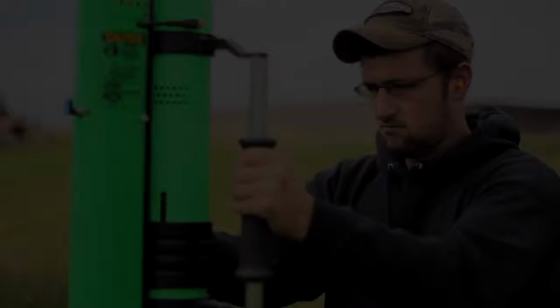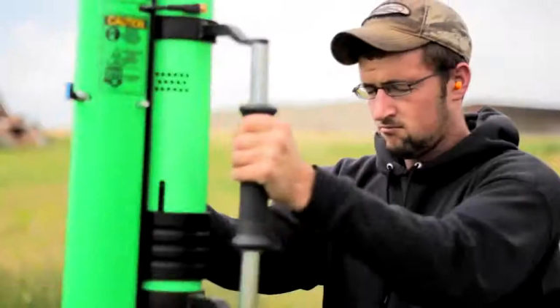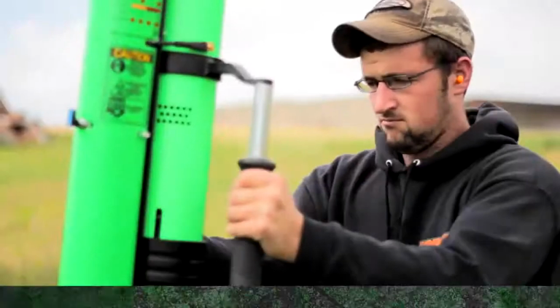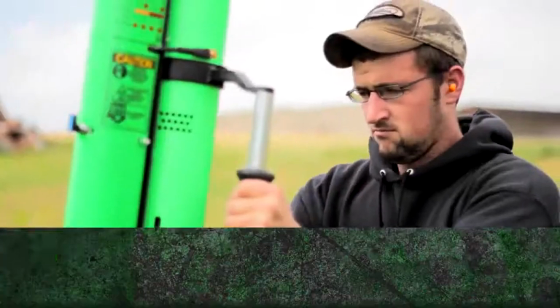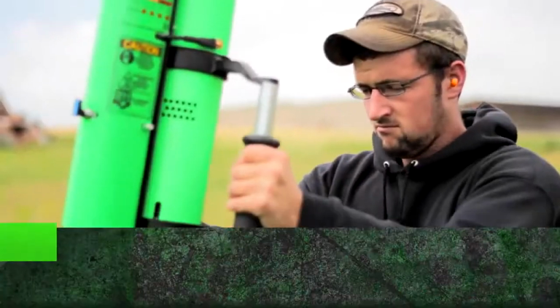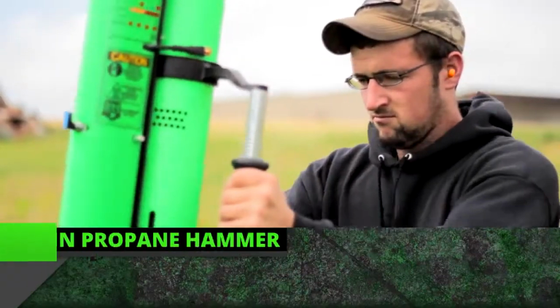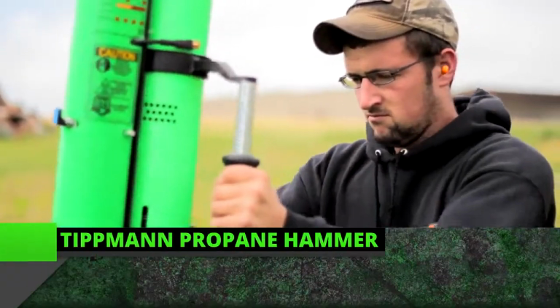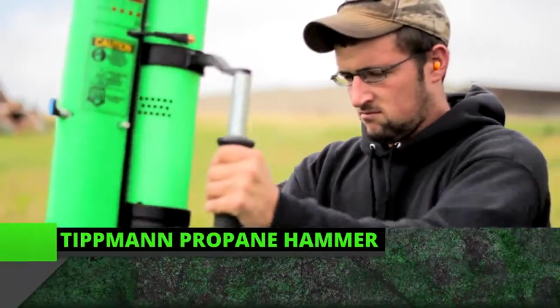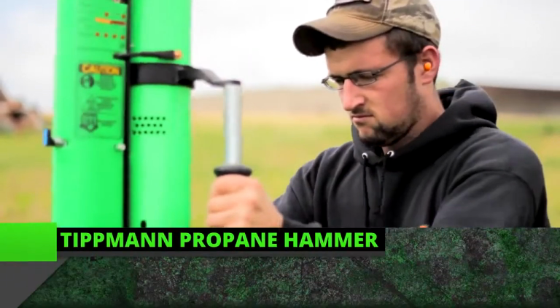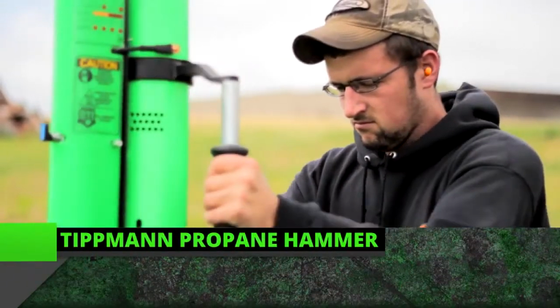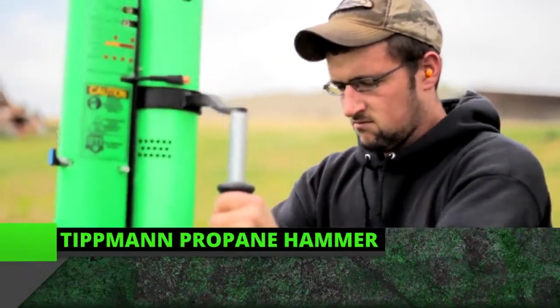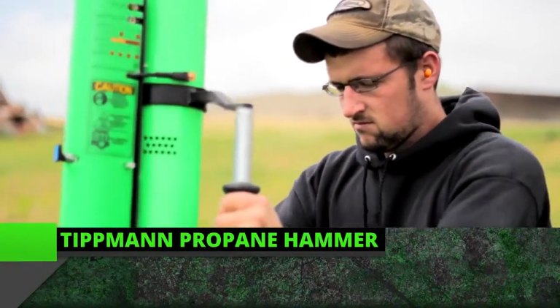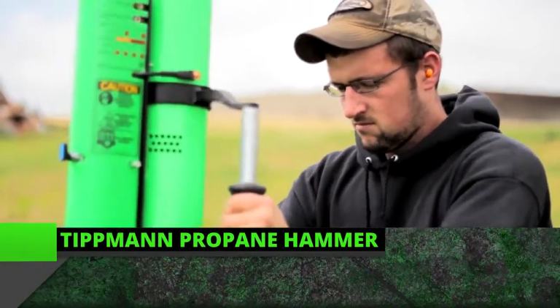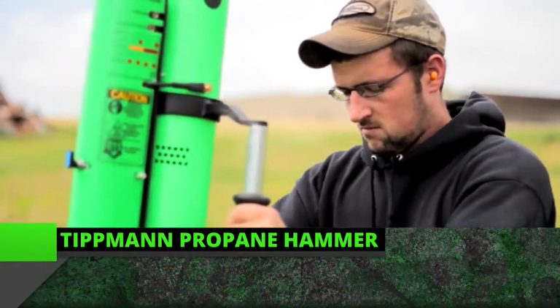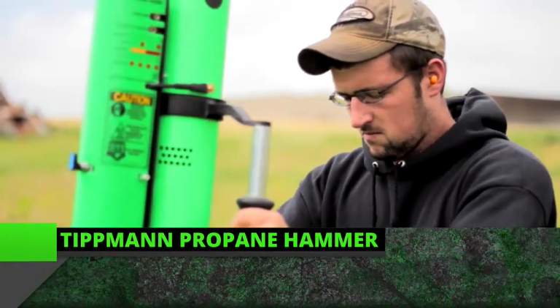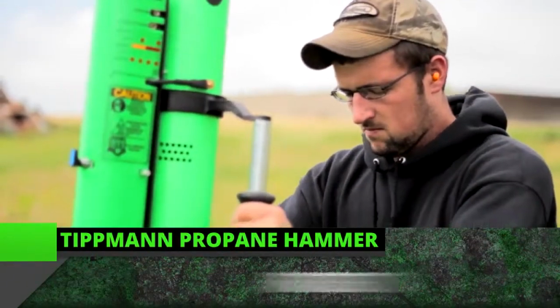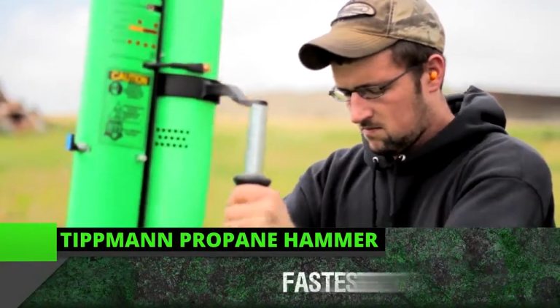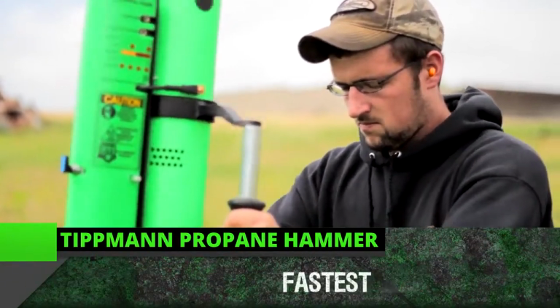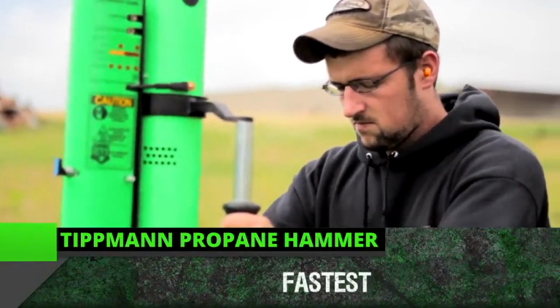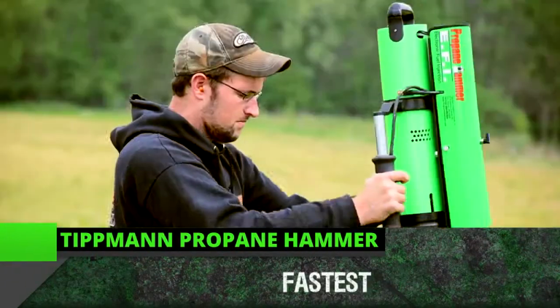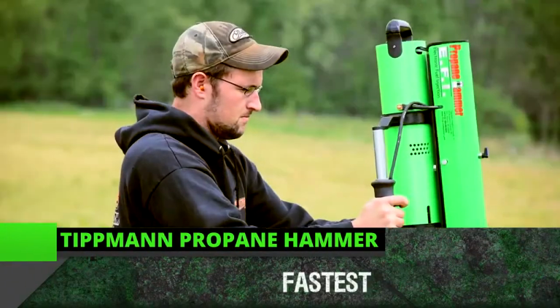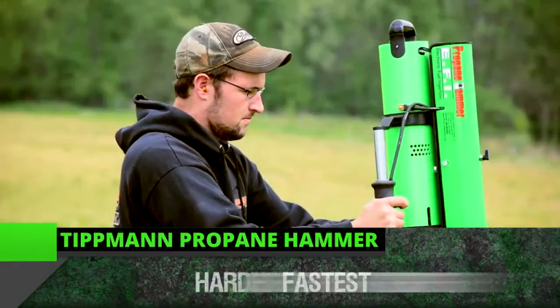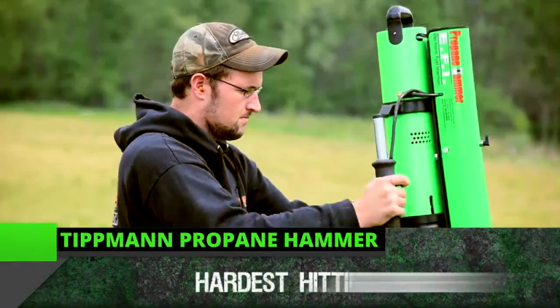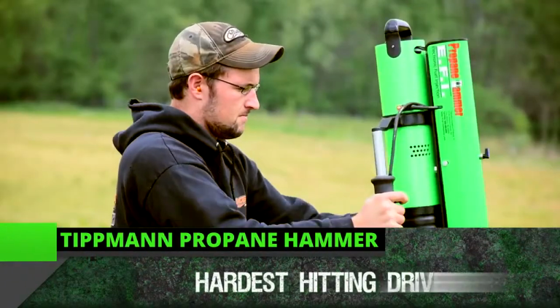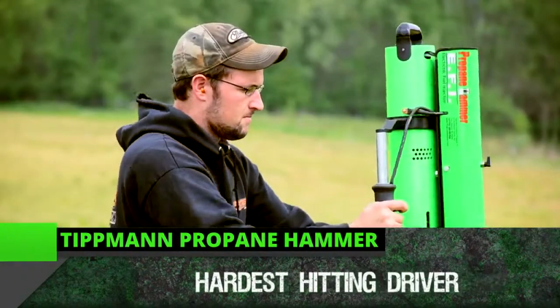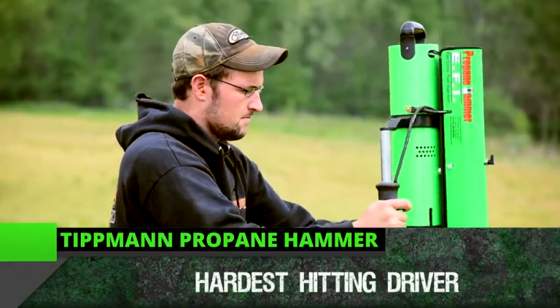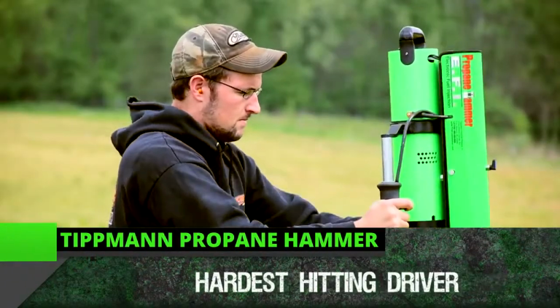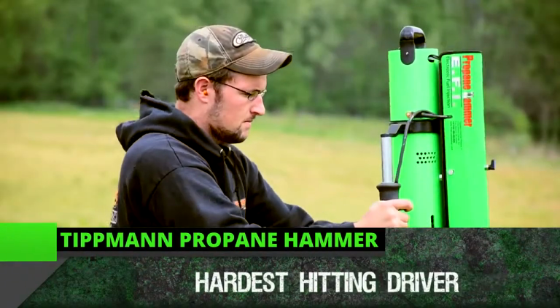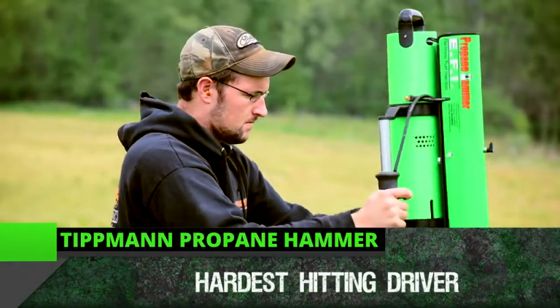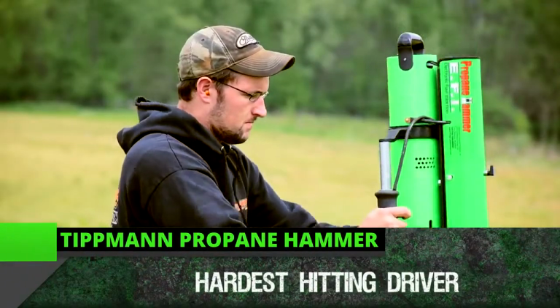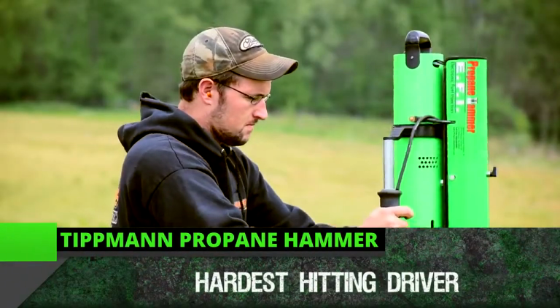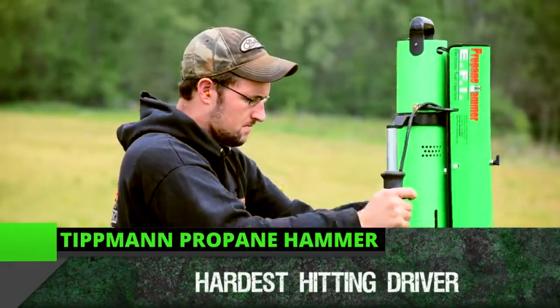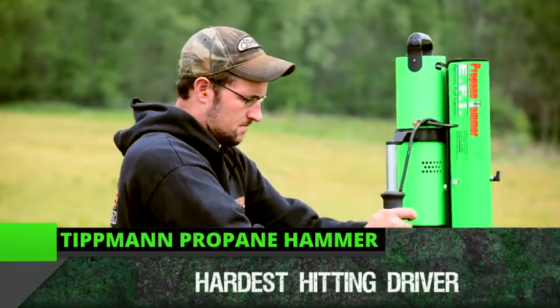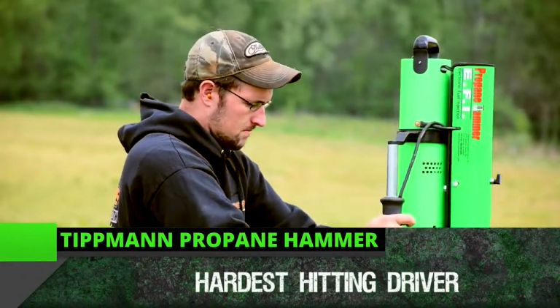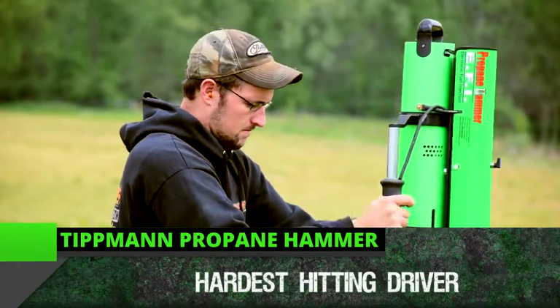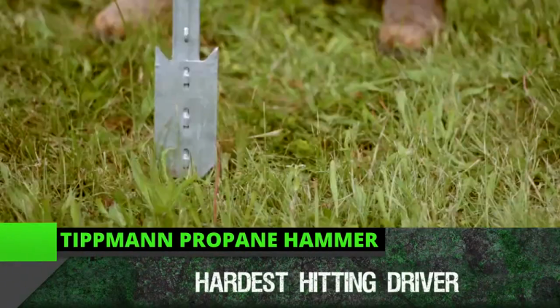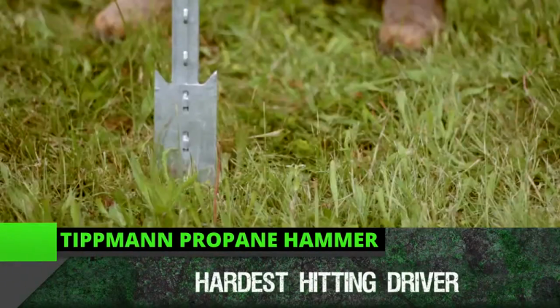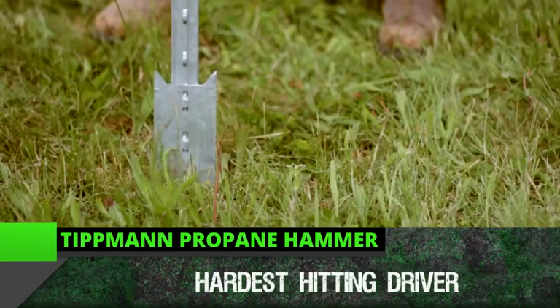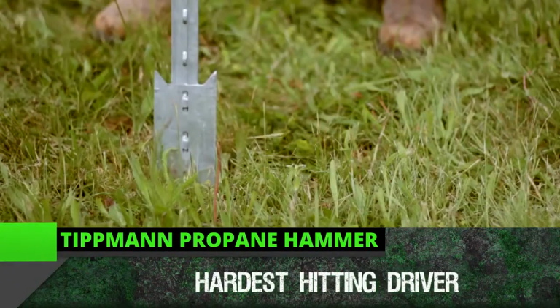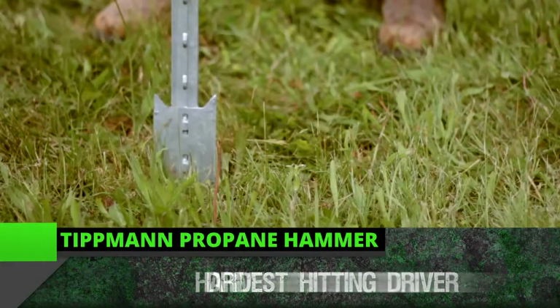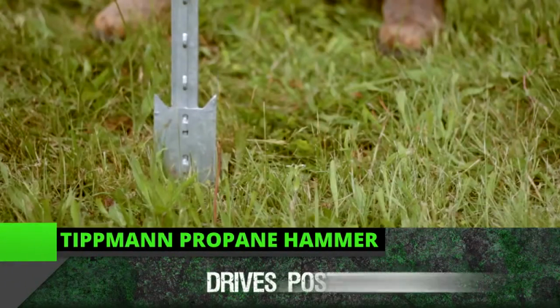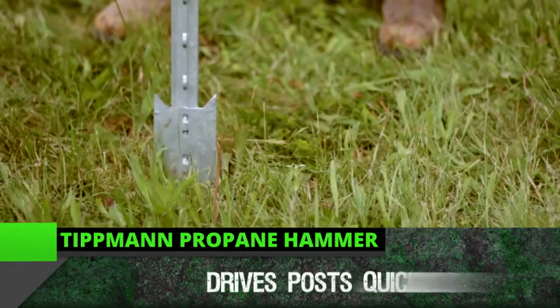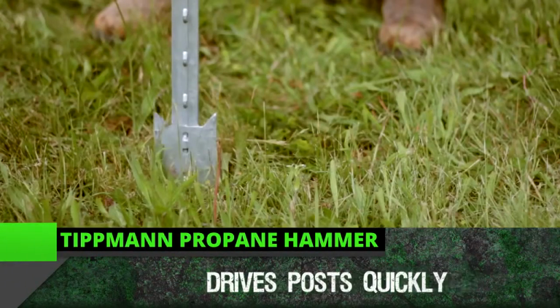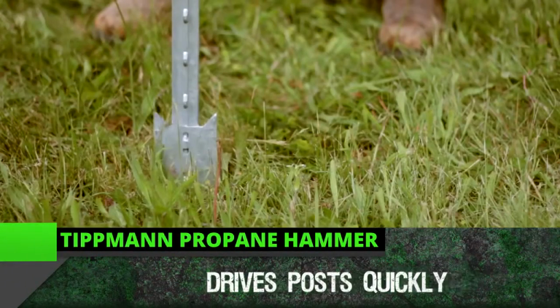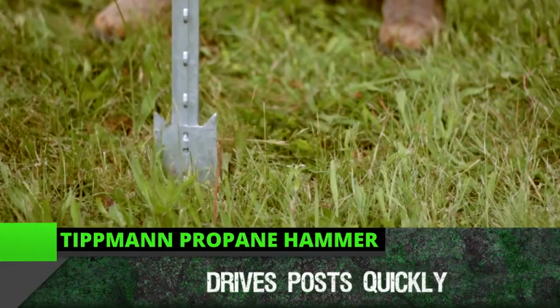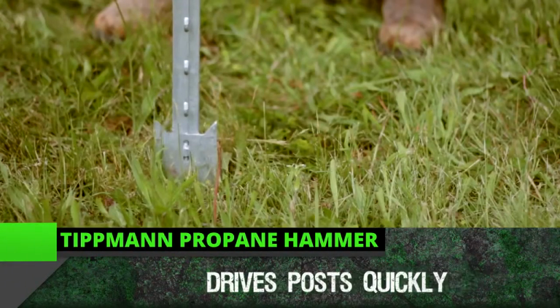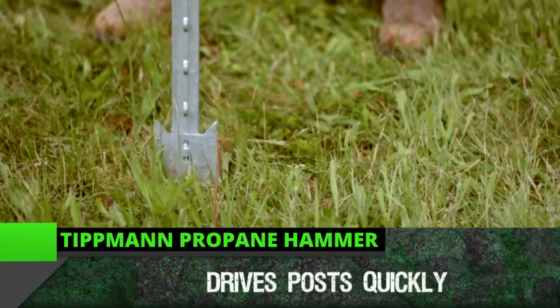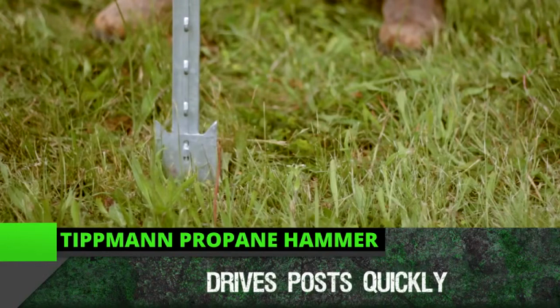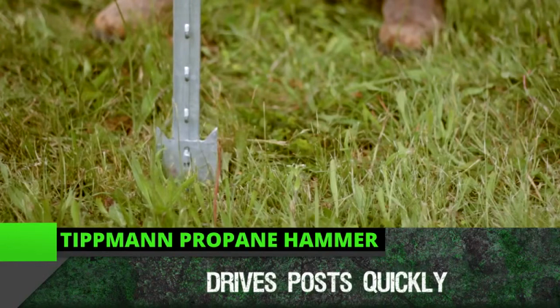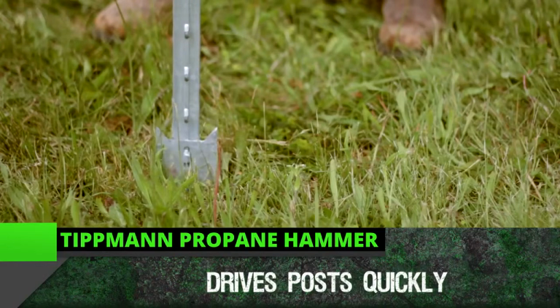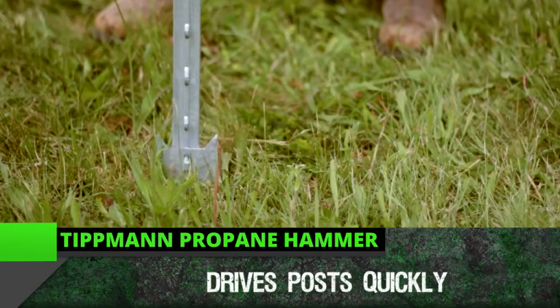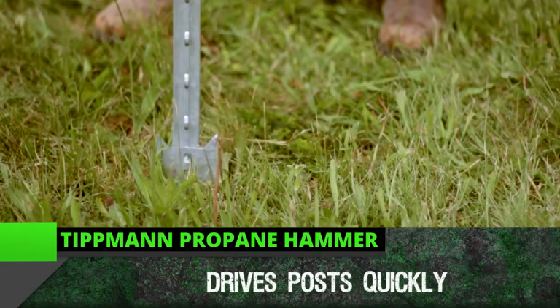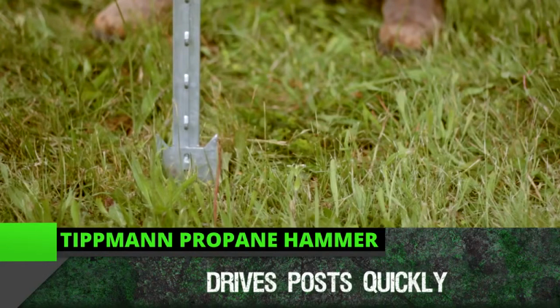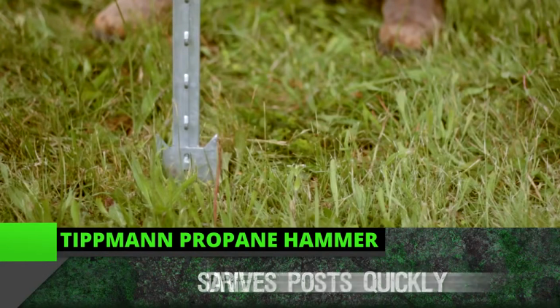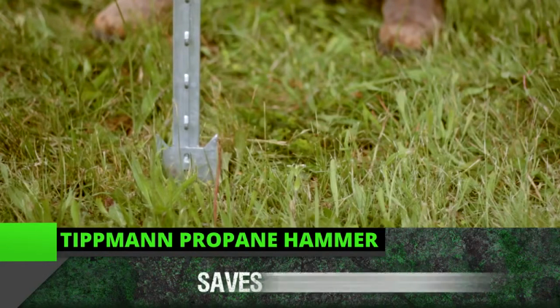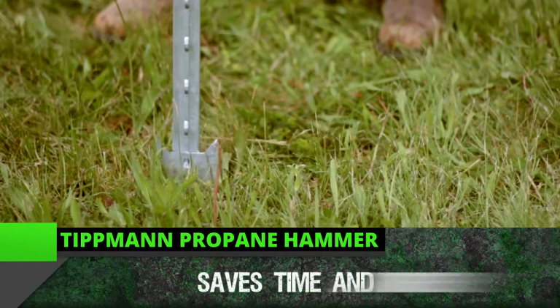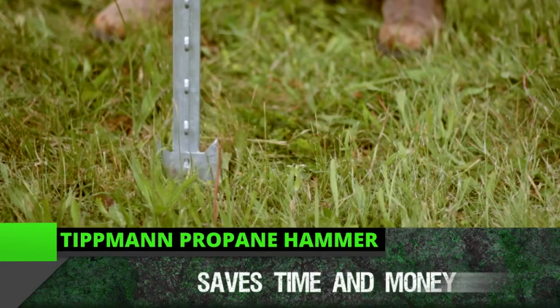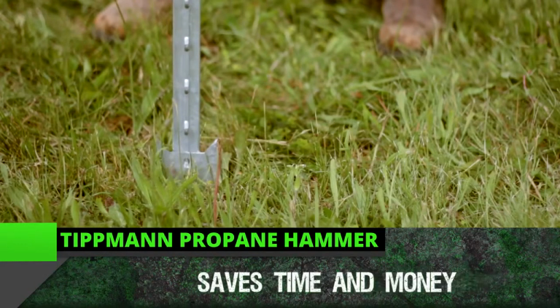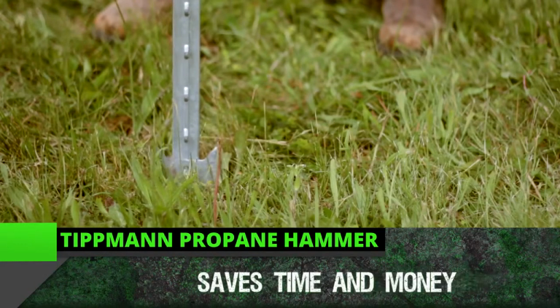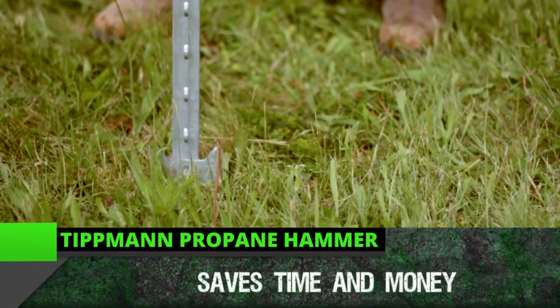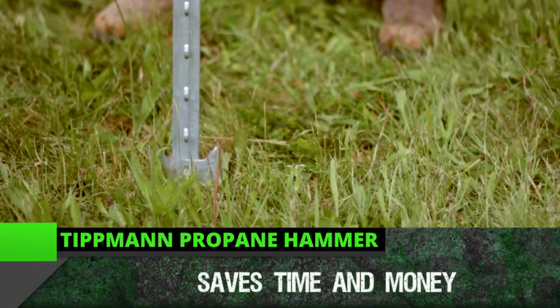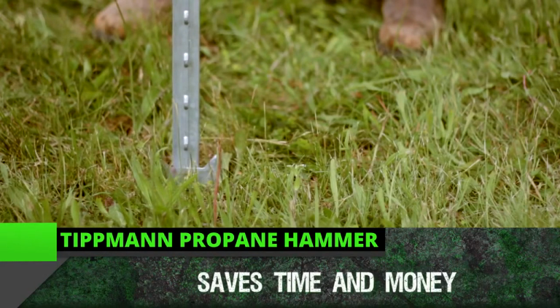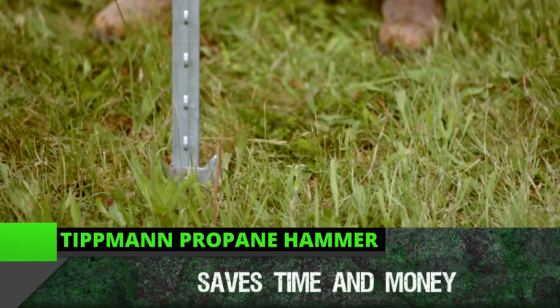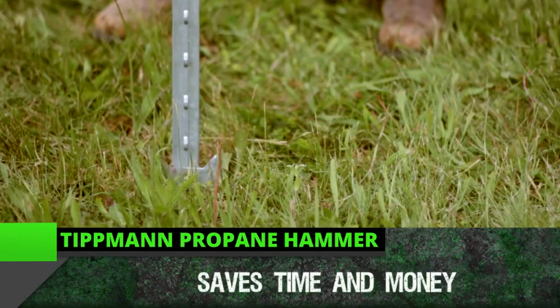The Tittman Propane Hammer is the fastest, hardest hitting driver on the market. It drives posts quickly, saving time and money.